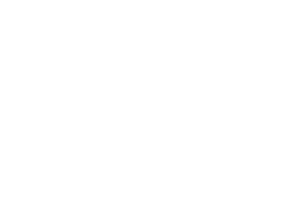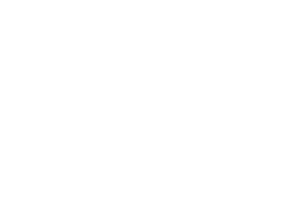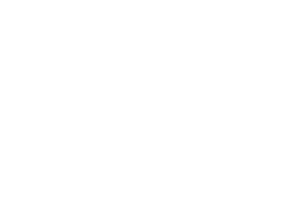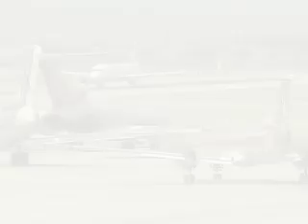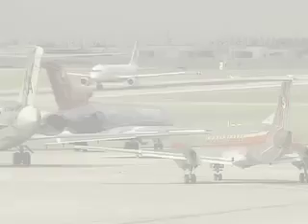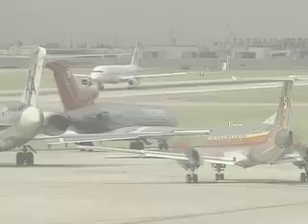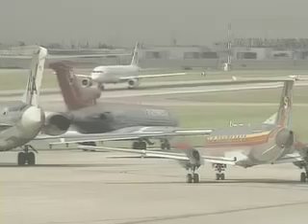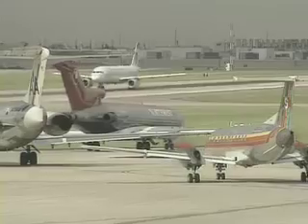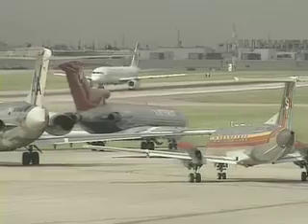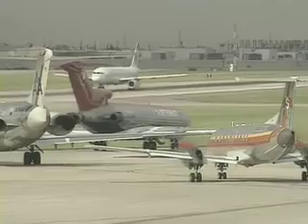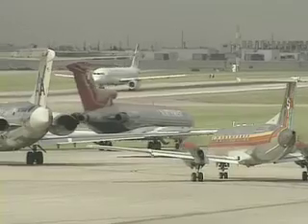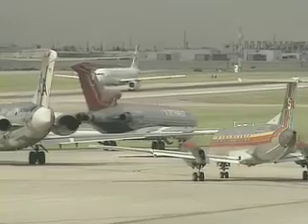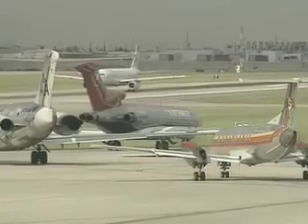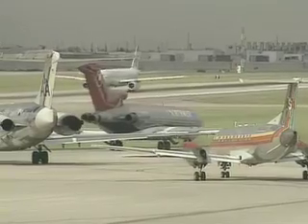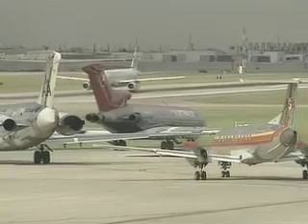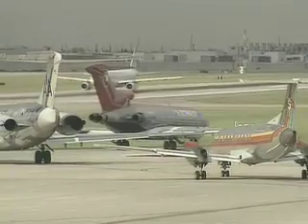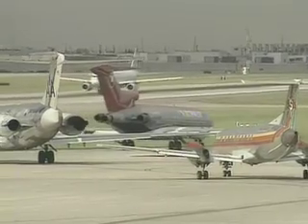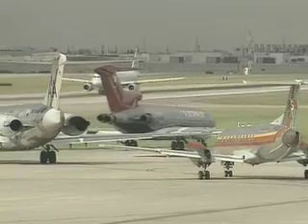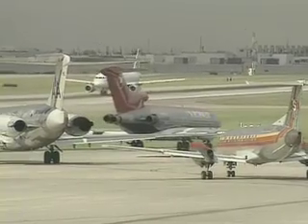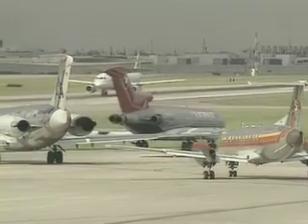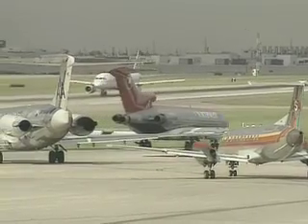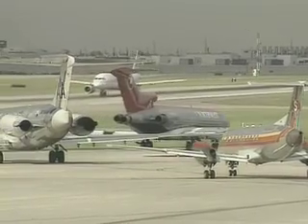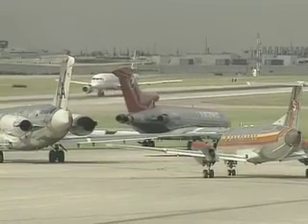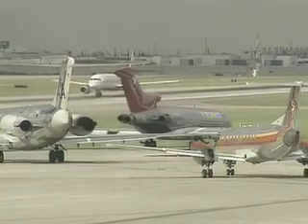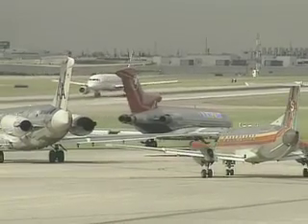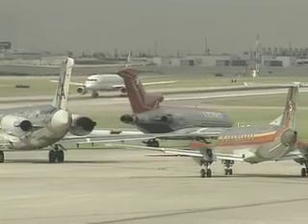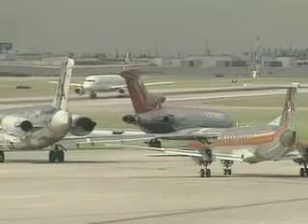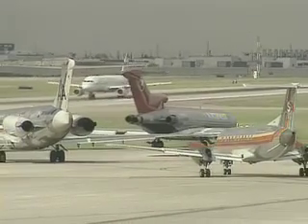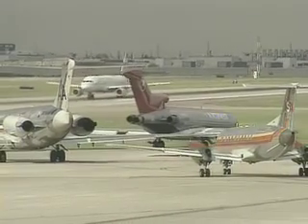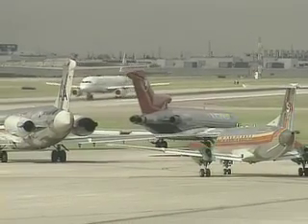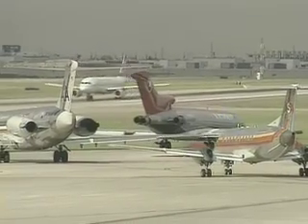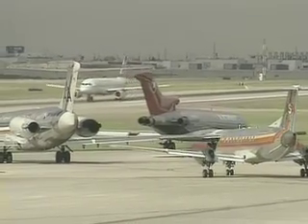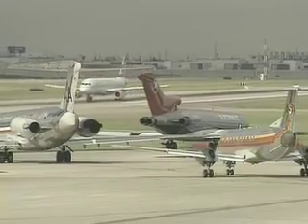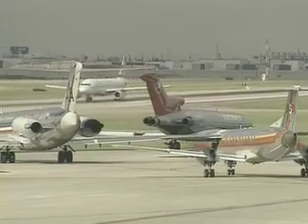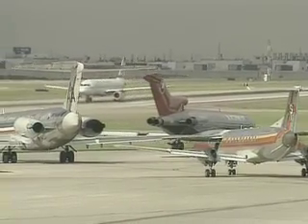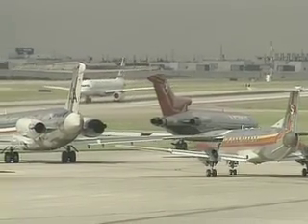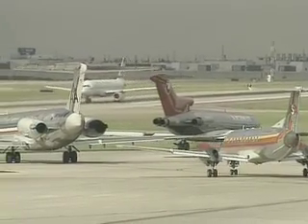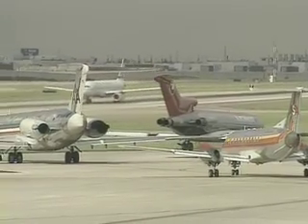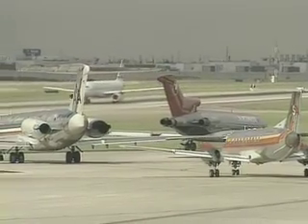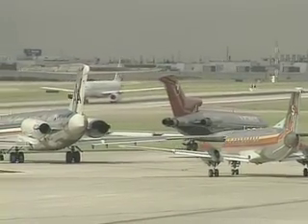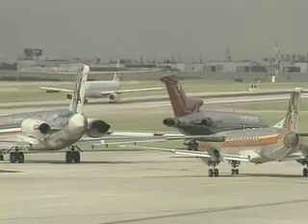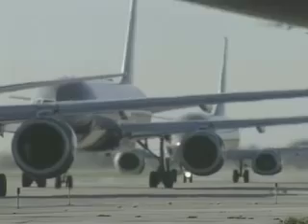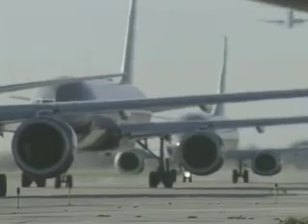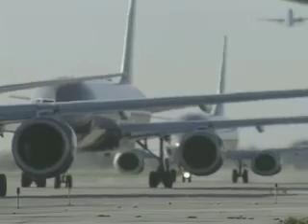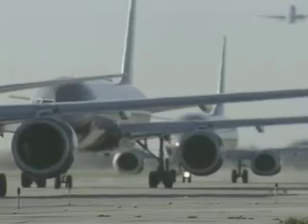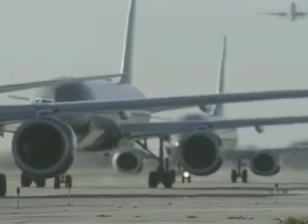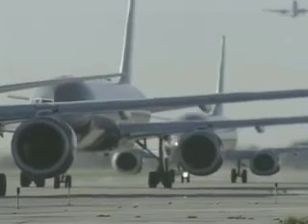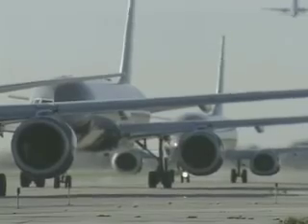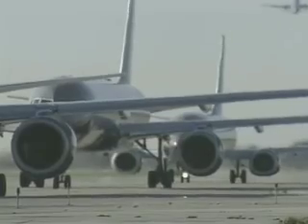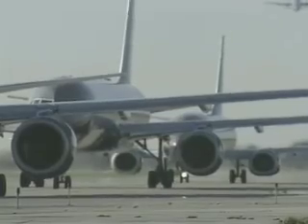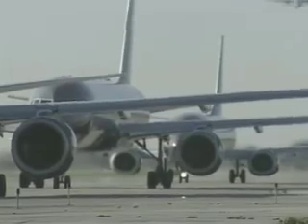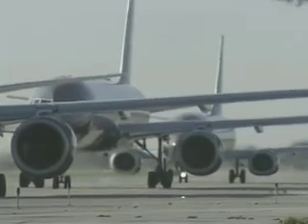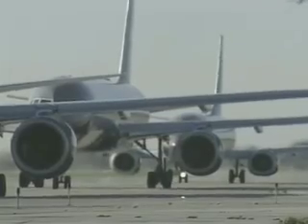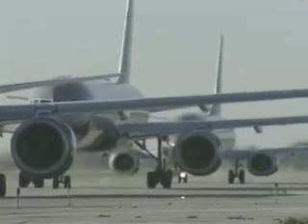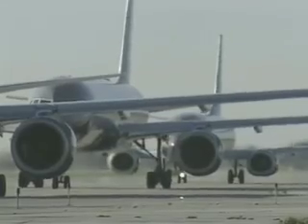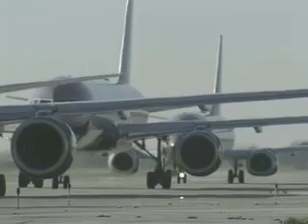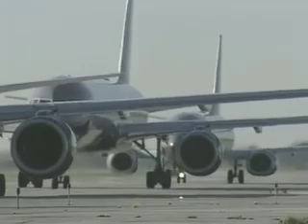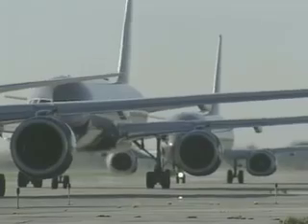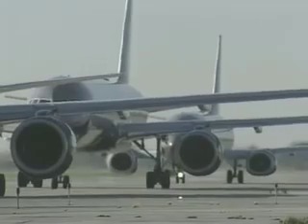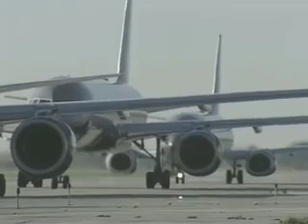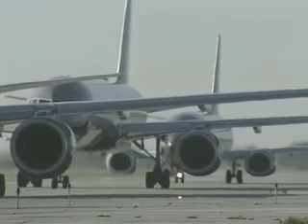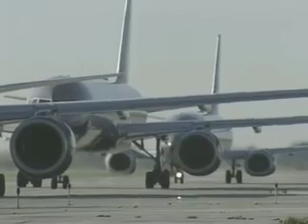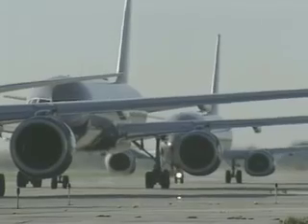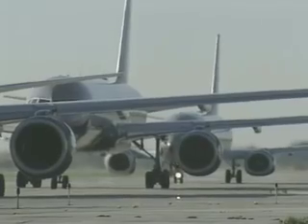Air transportation is vital to our economic health and quality of life. But that prosperity comes at a price: noise pollution.